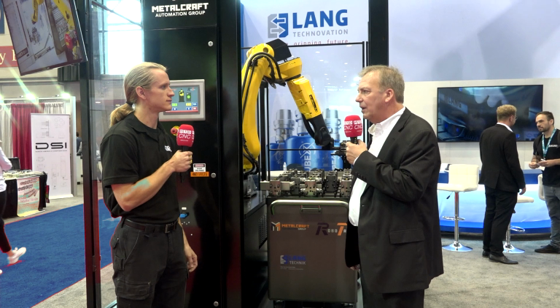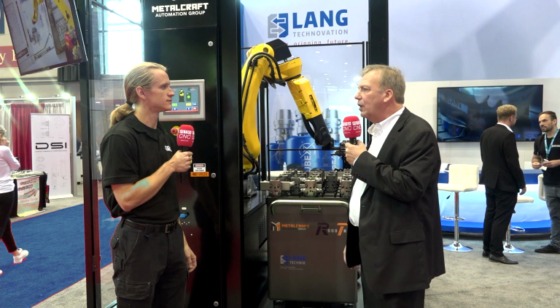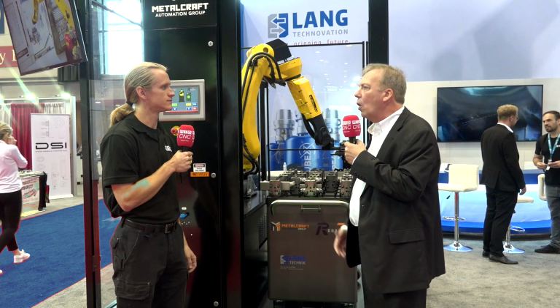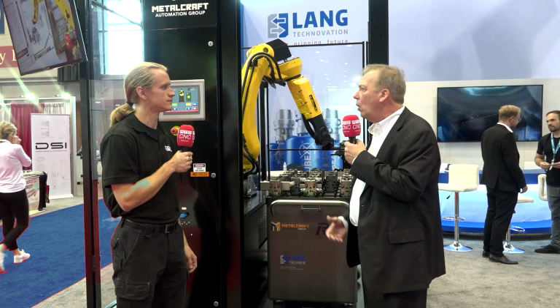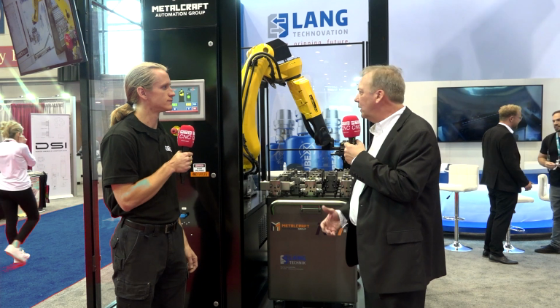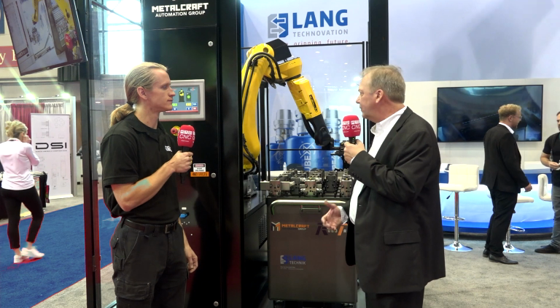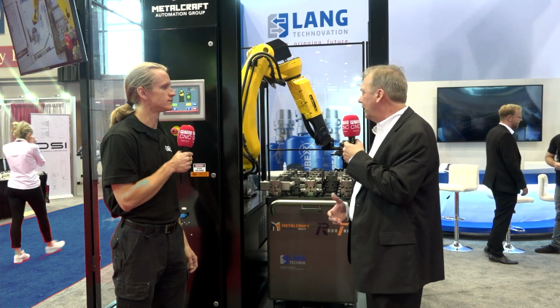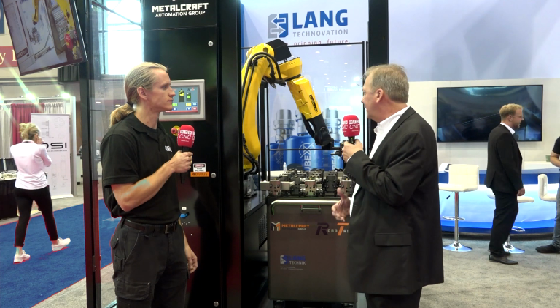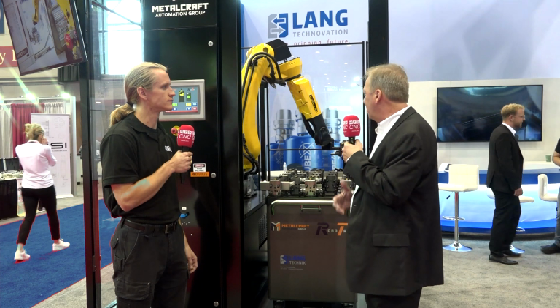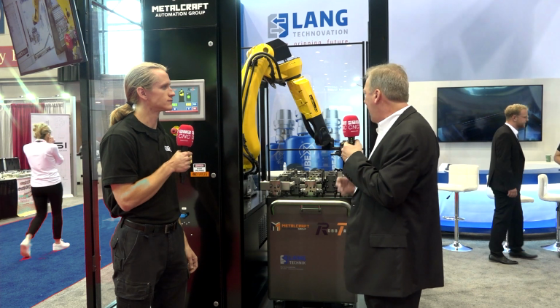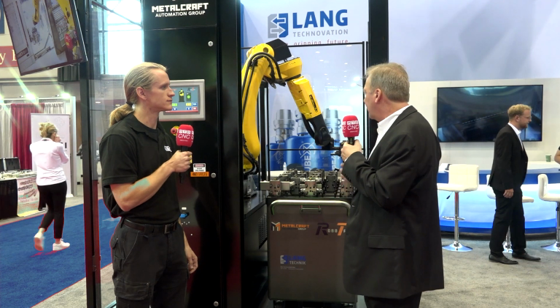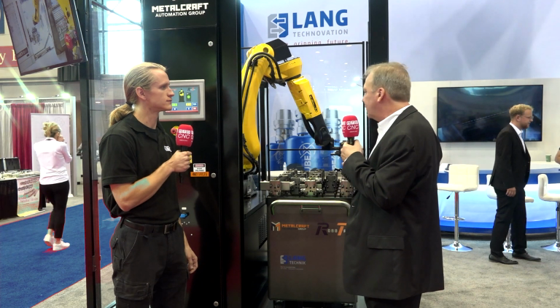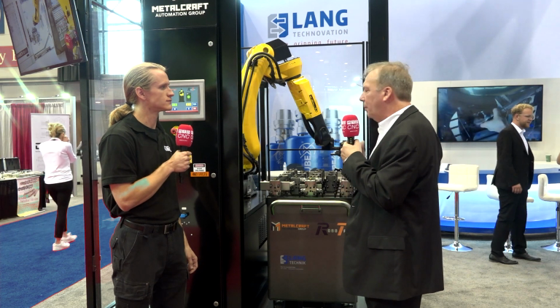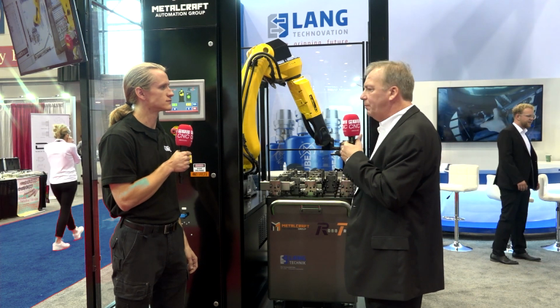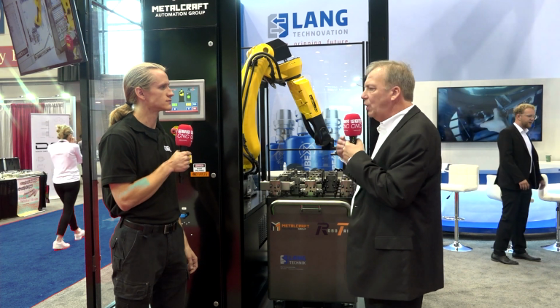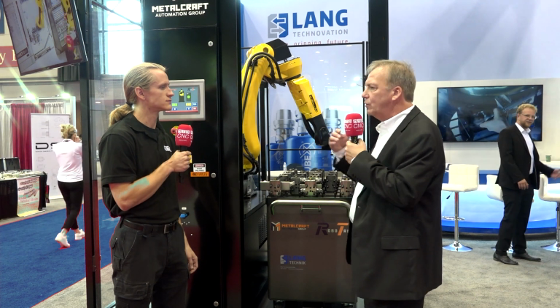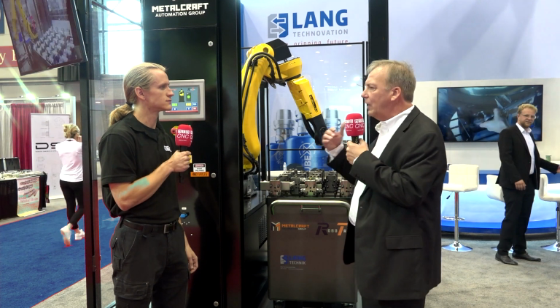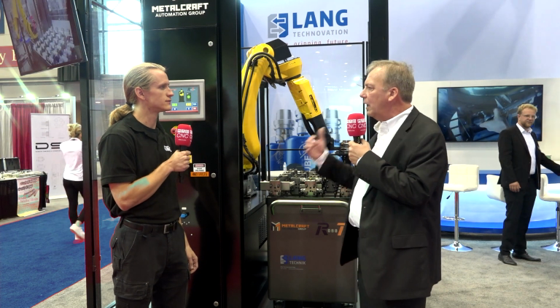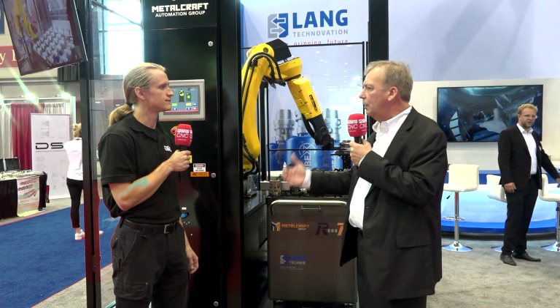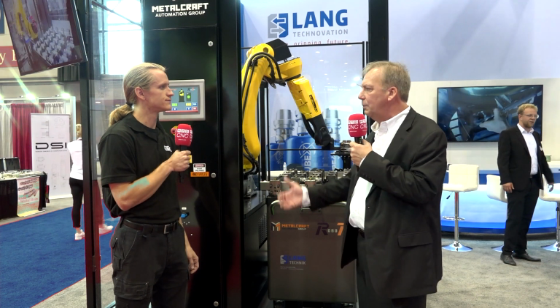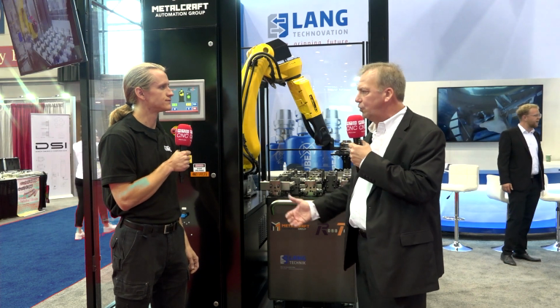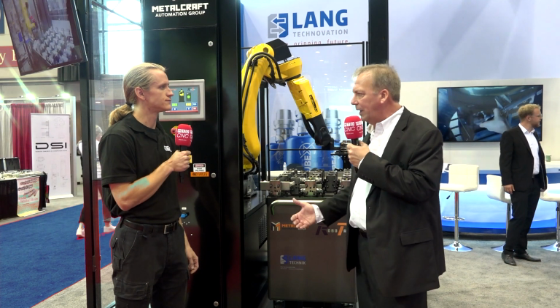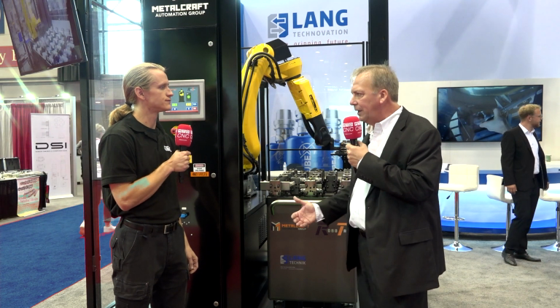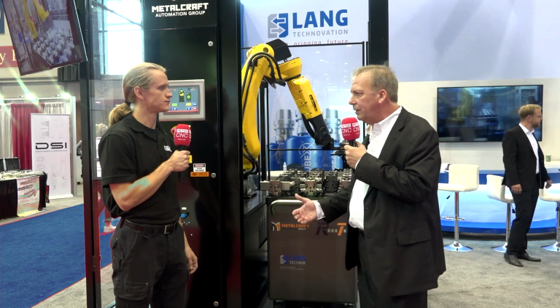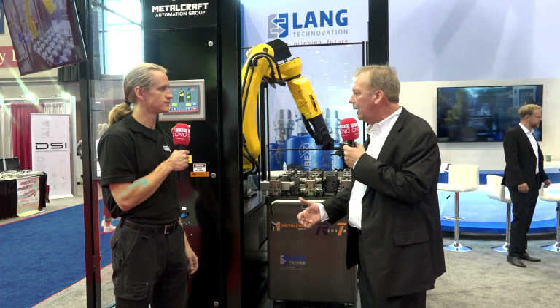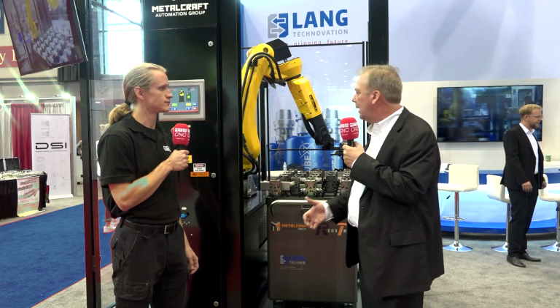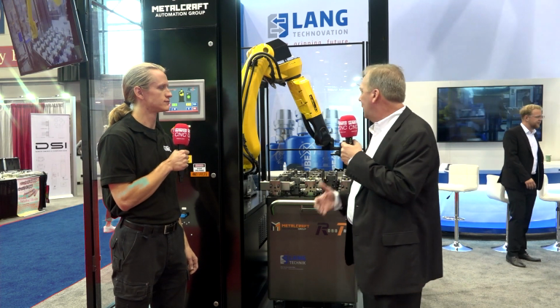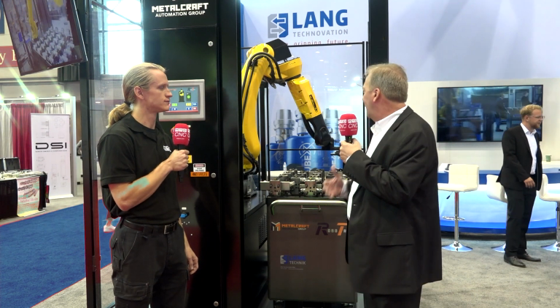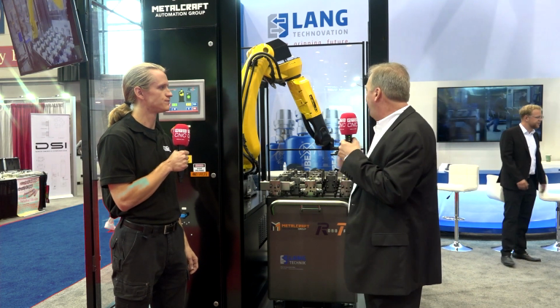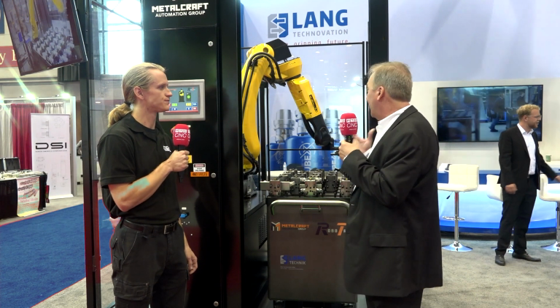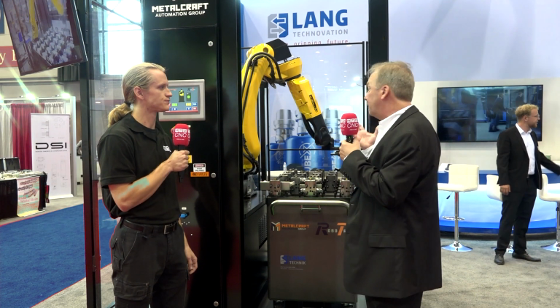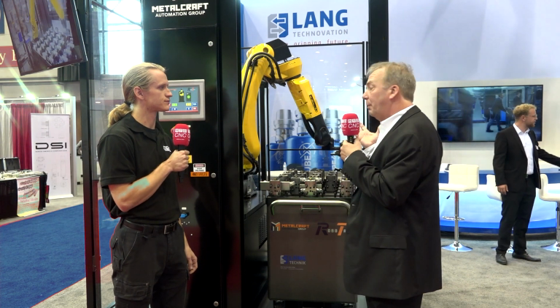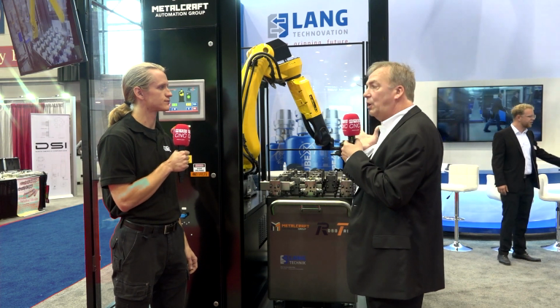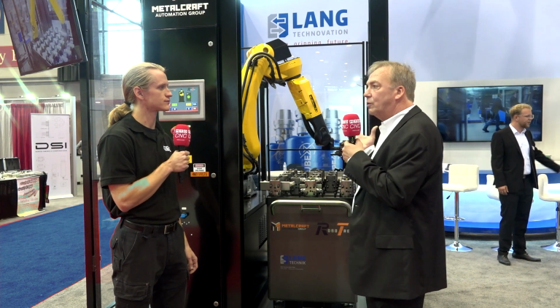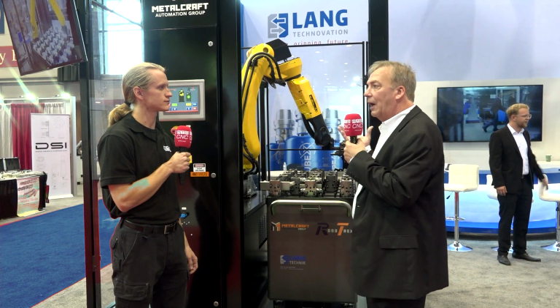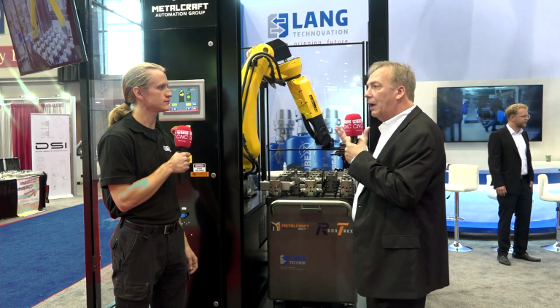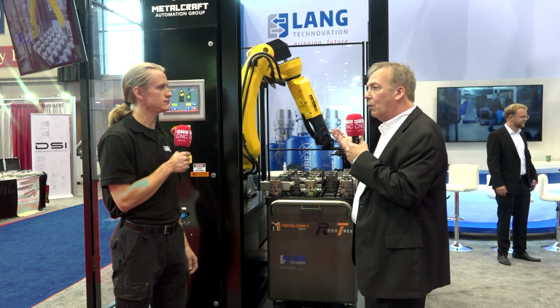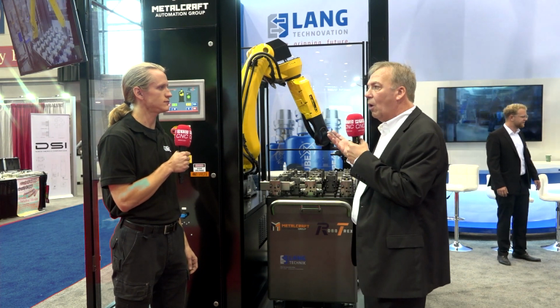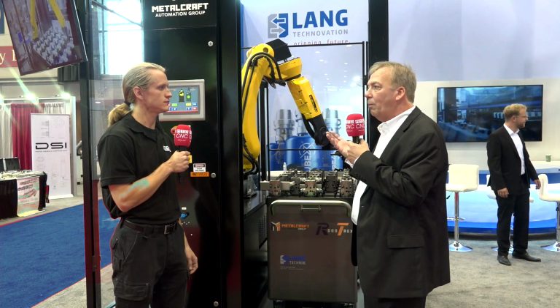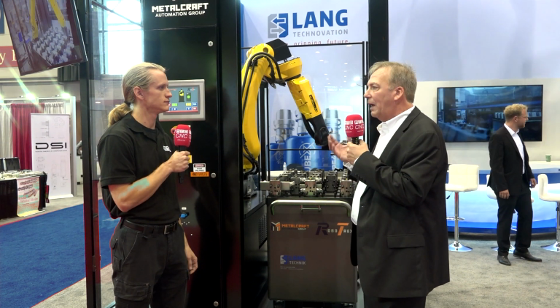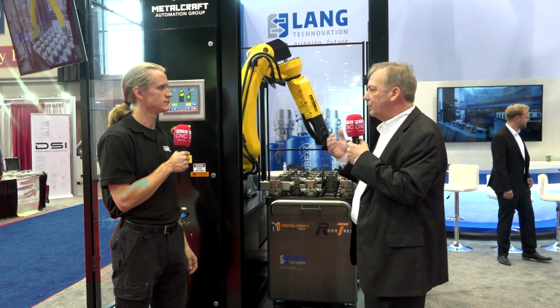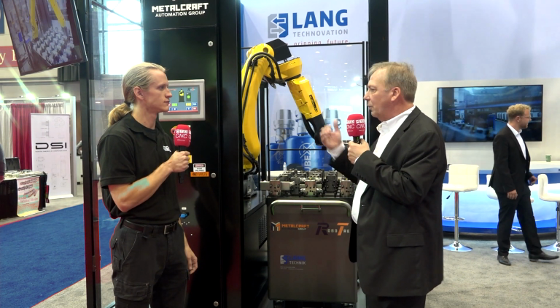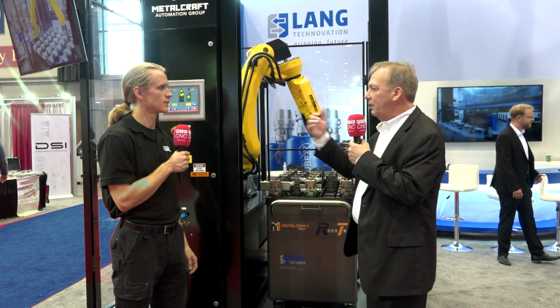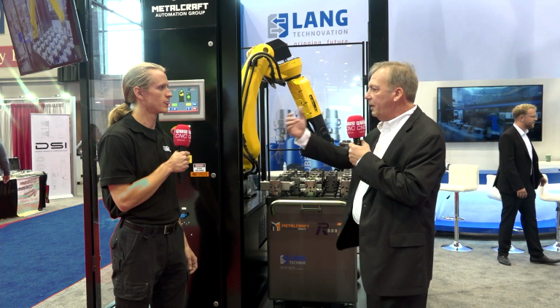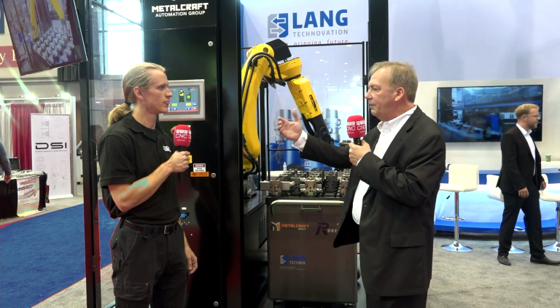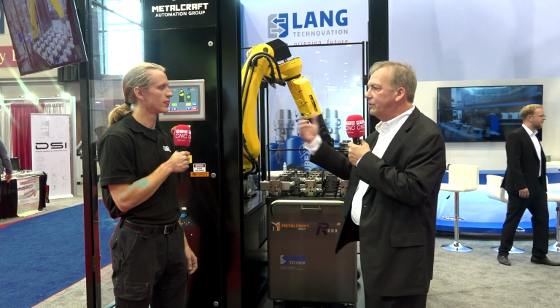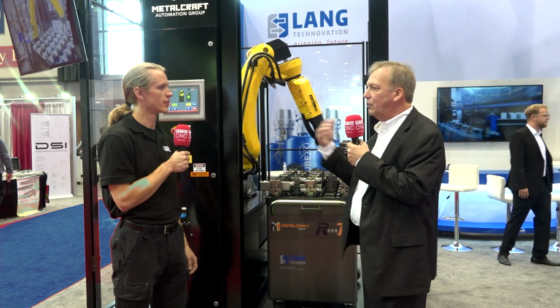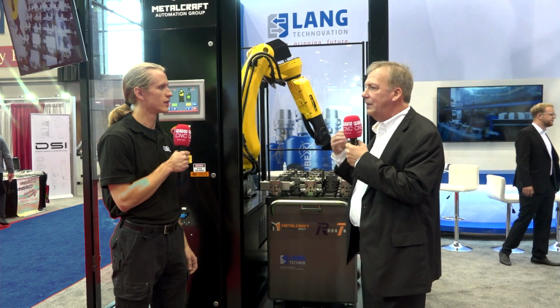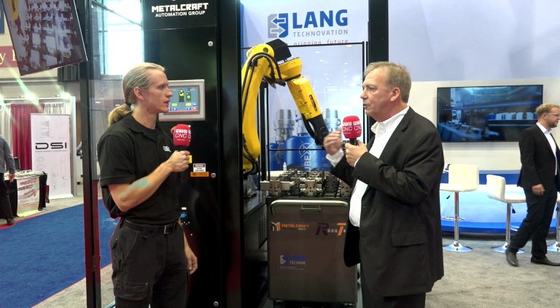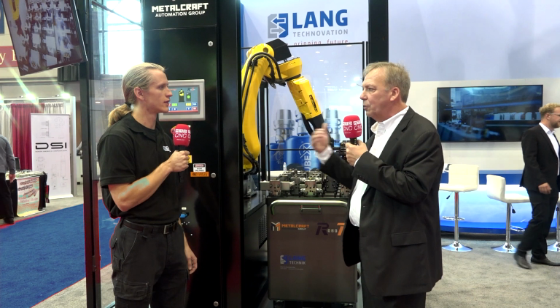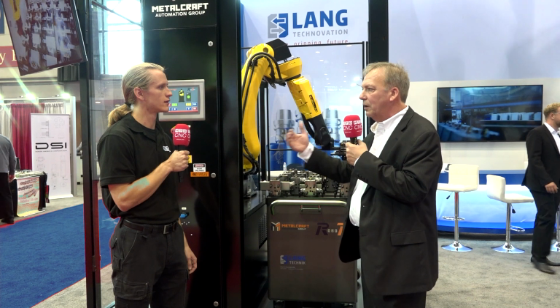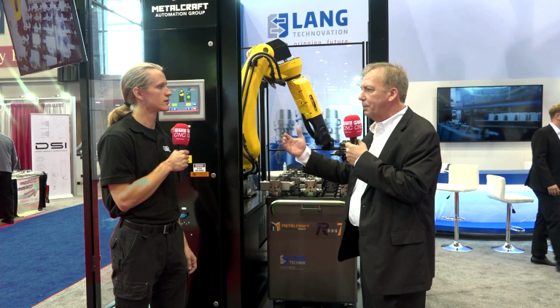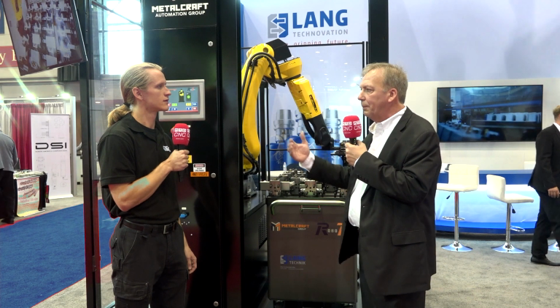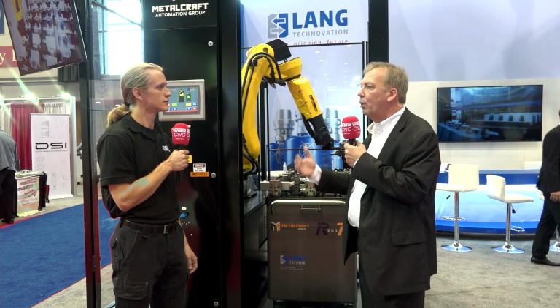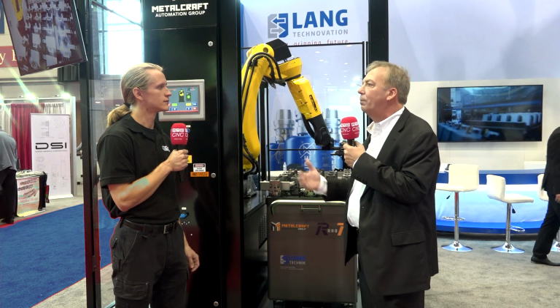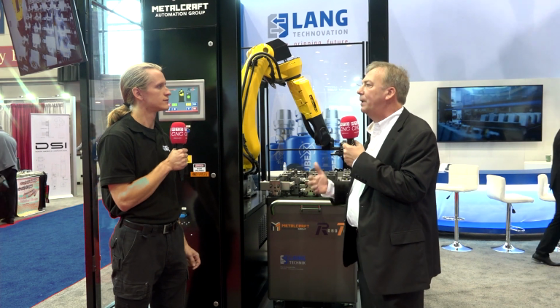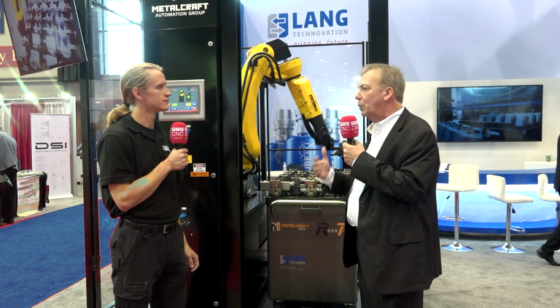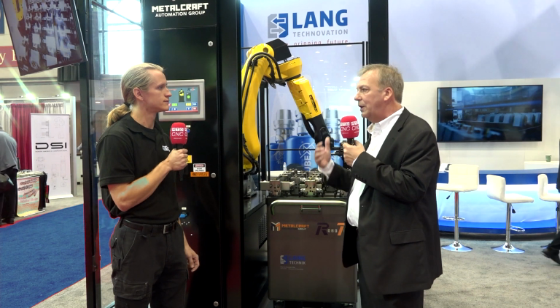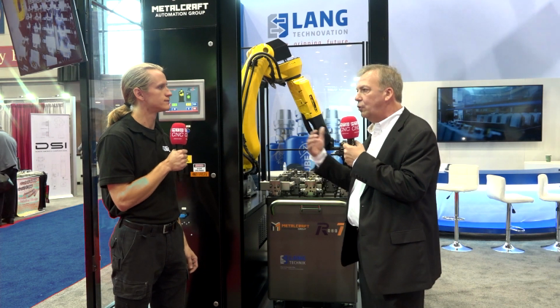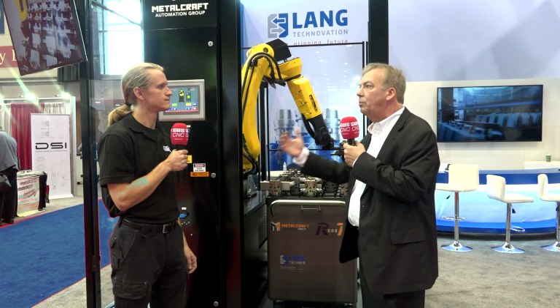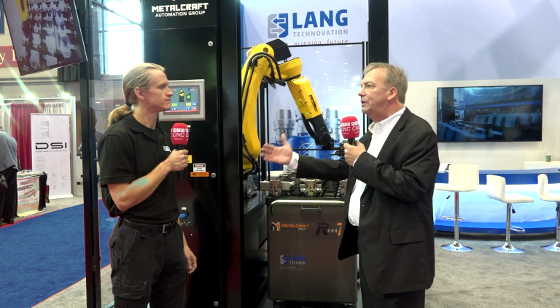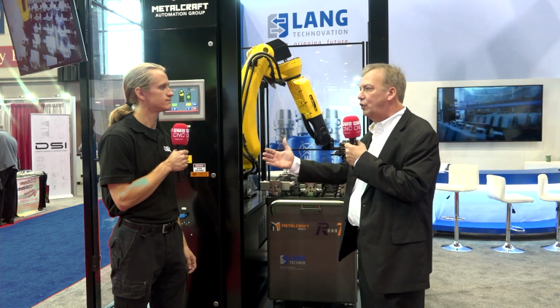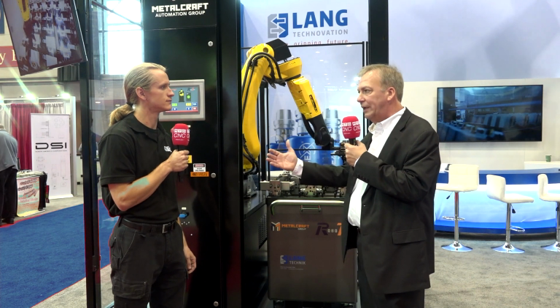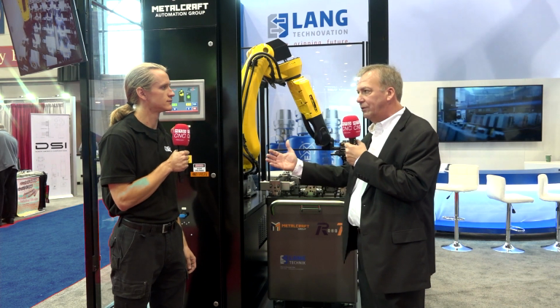The goal is to get the maximum use out of the machine, maximum use out of the robot. We've even seen this where it's been put between two machines.